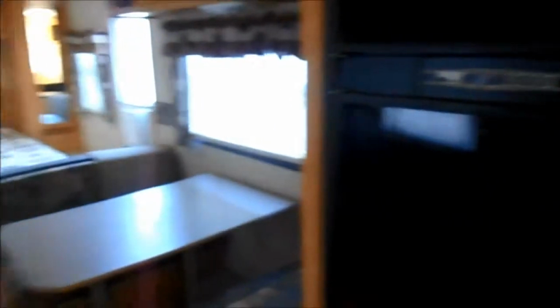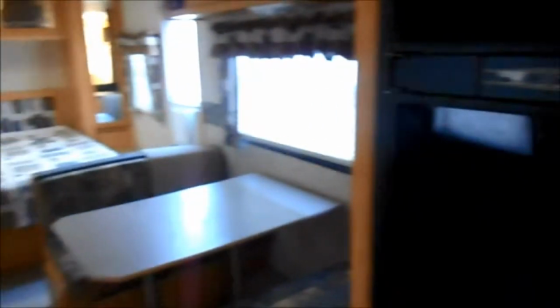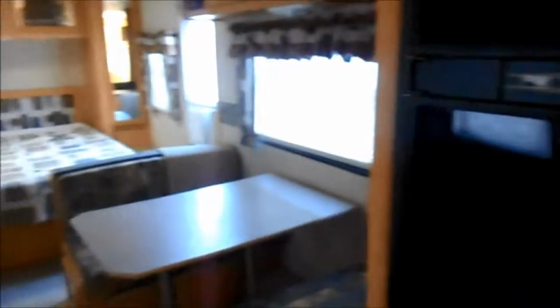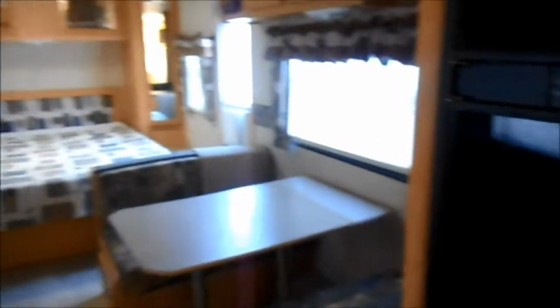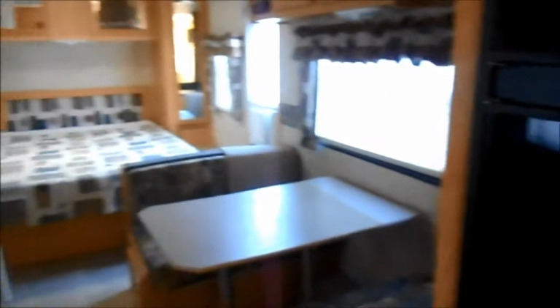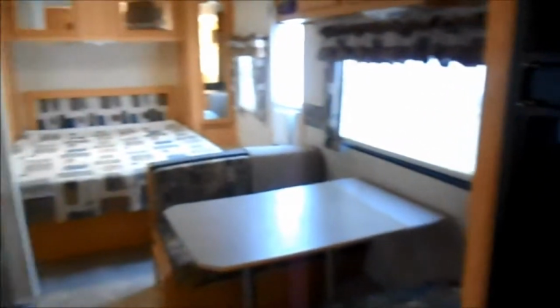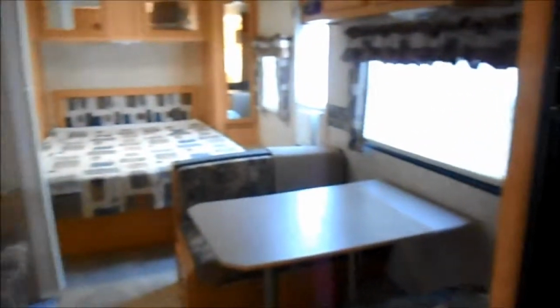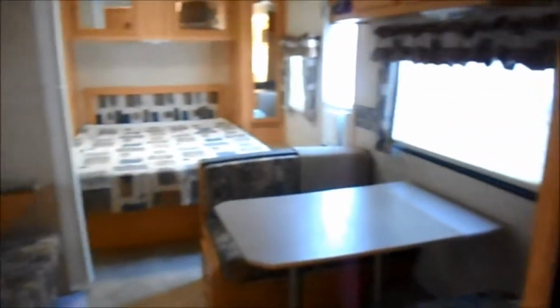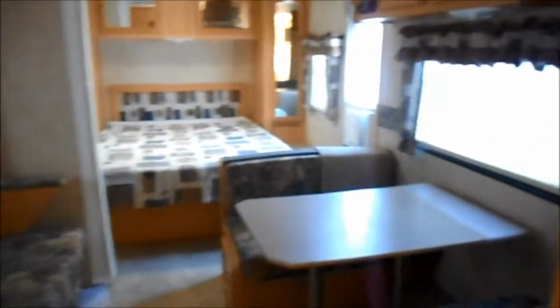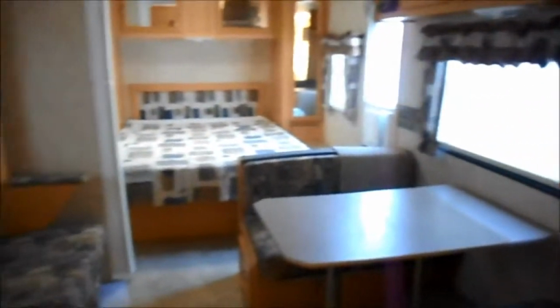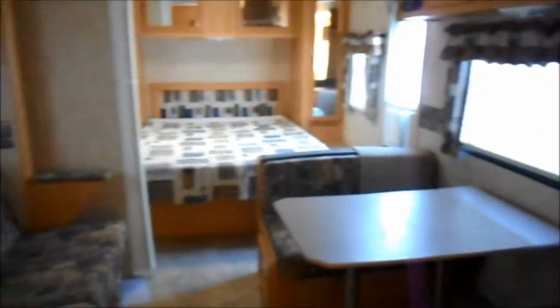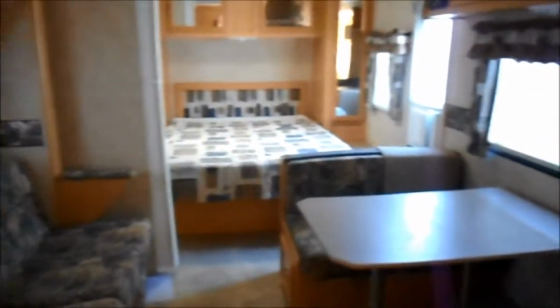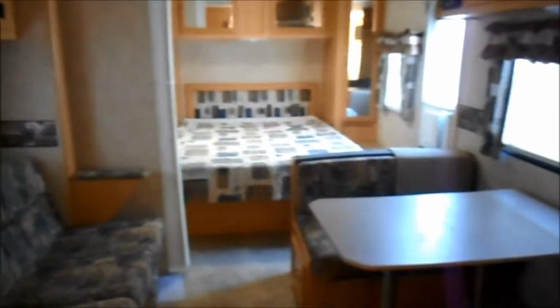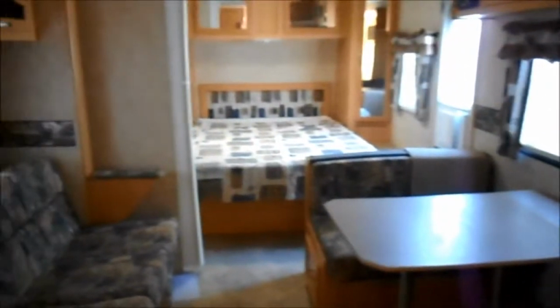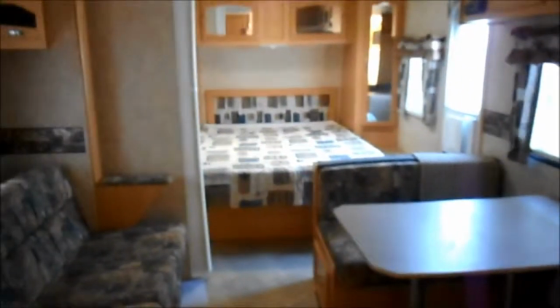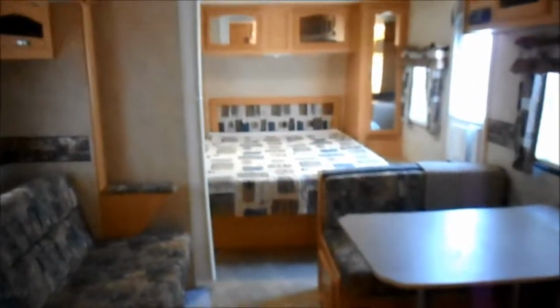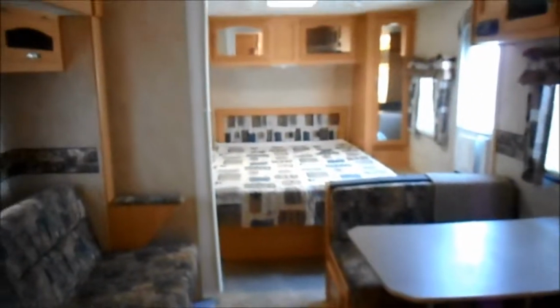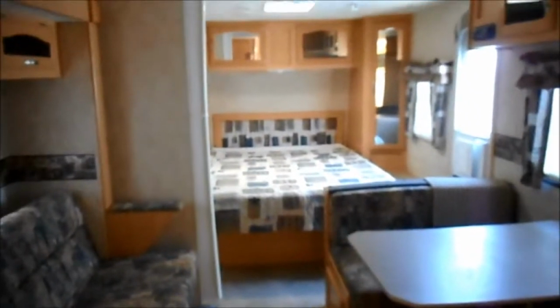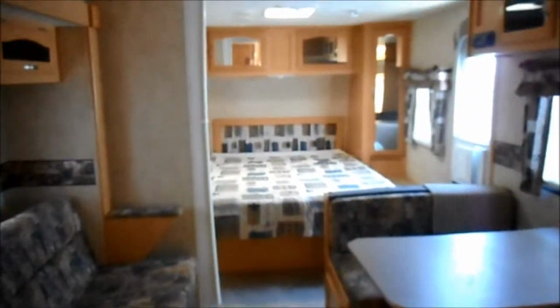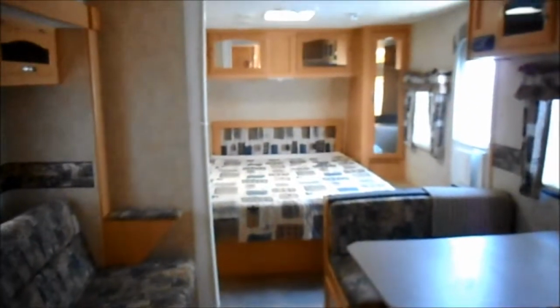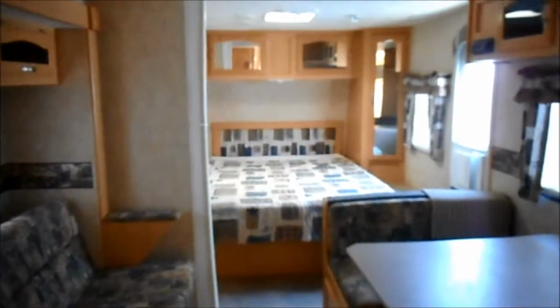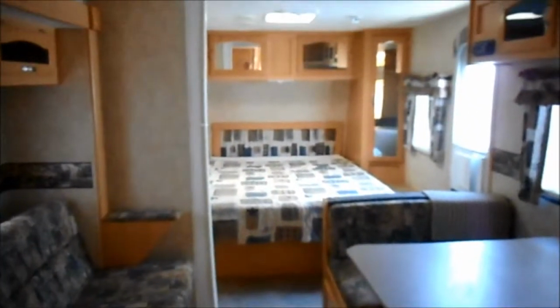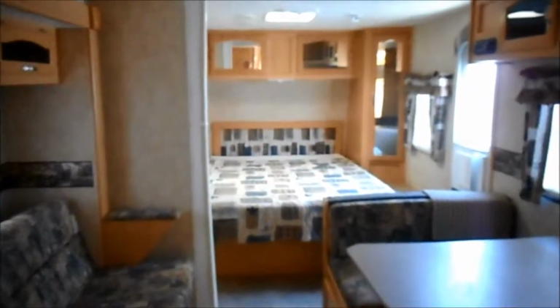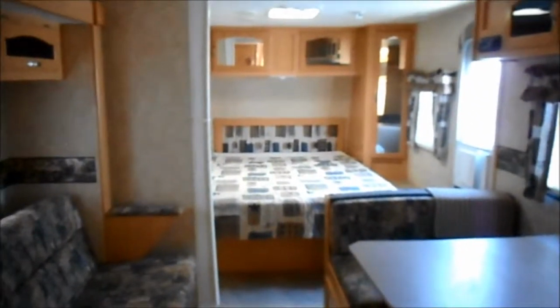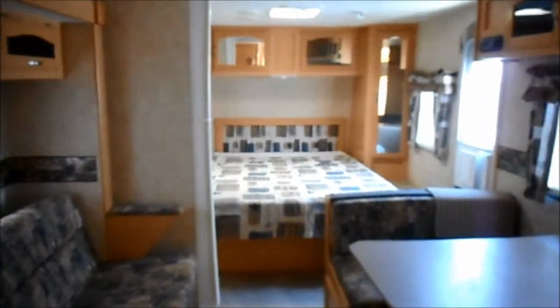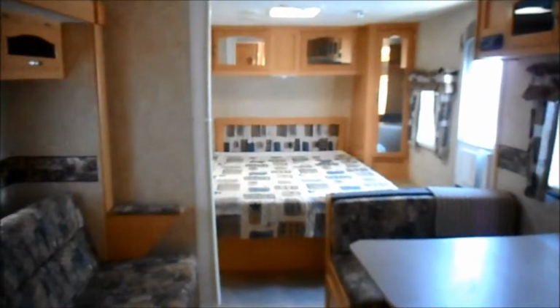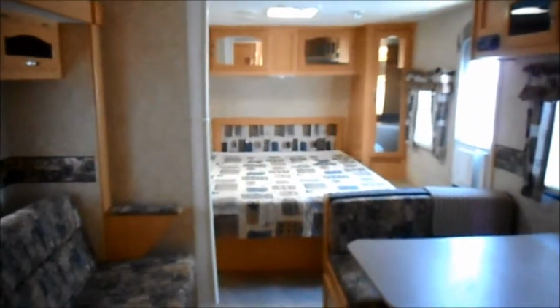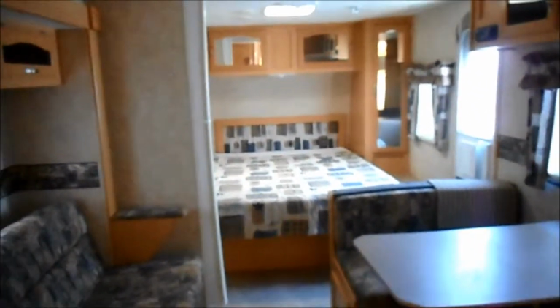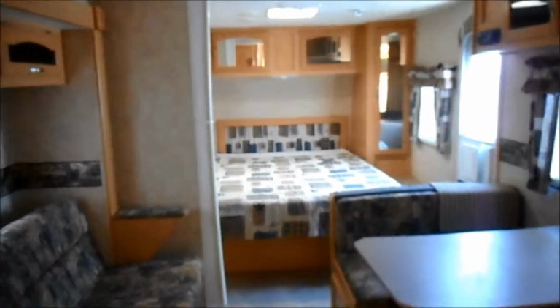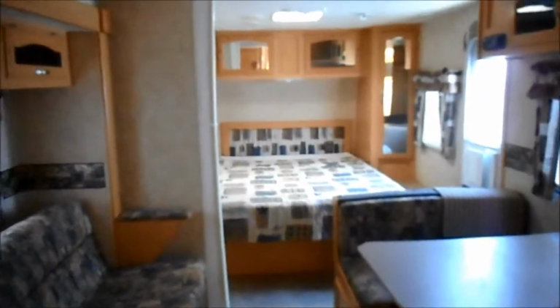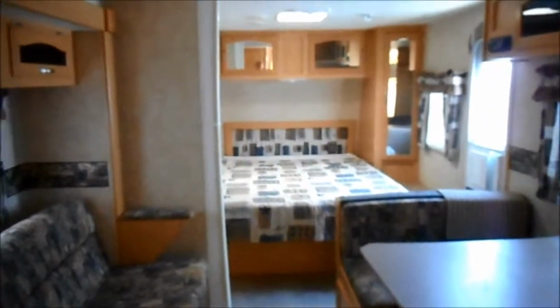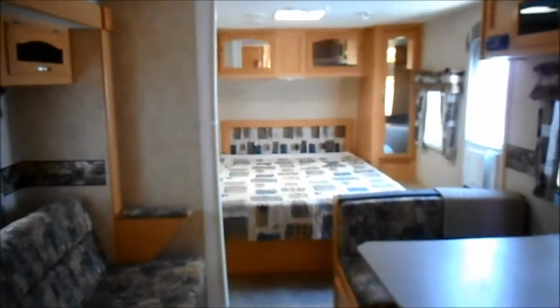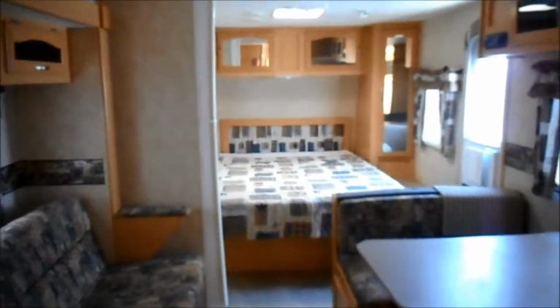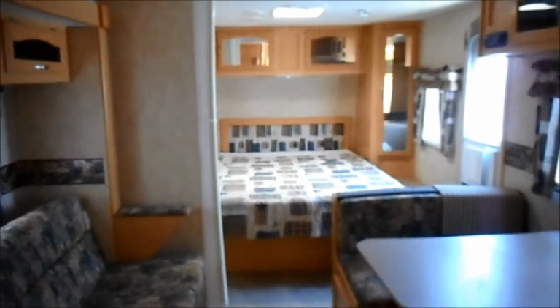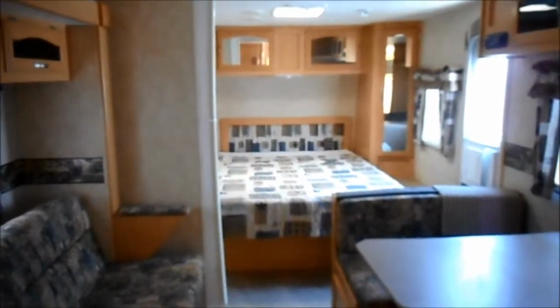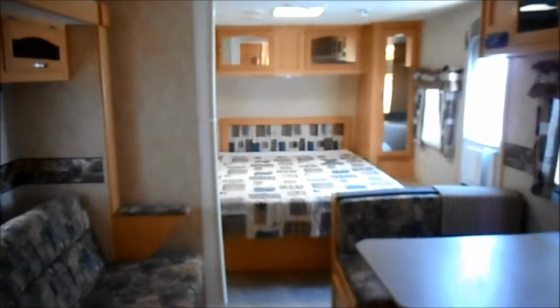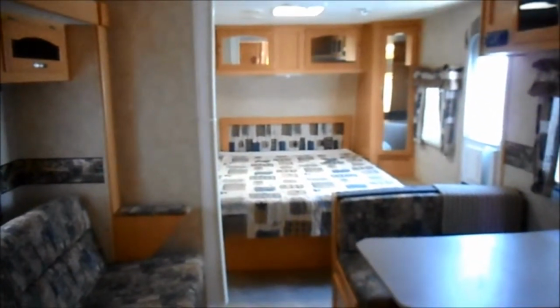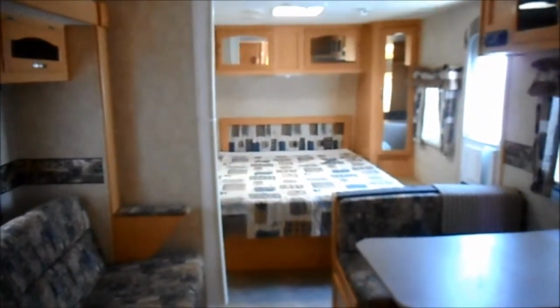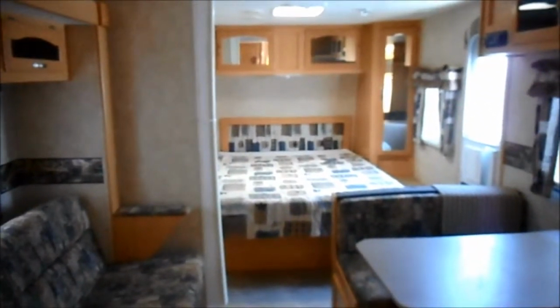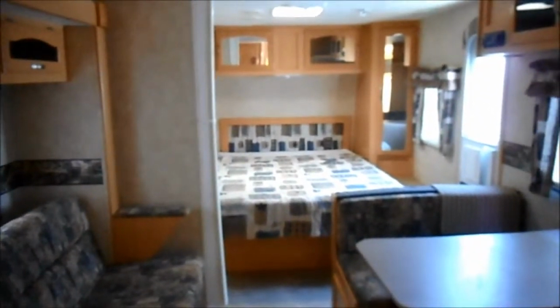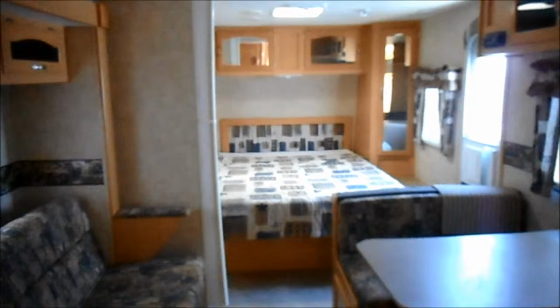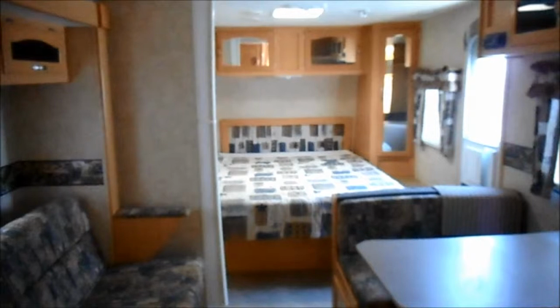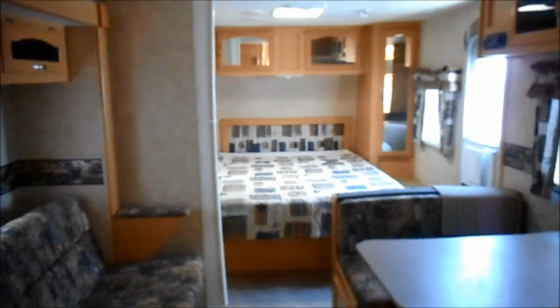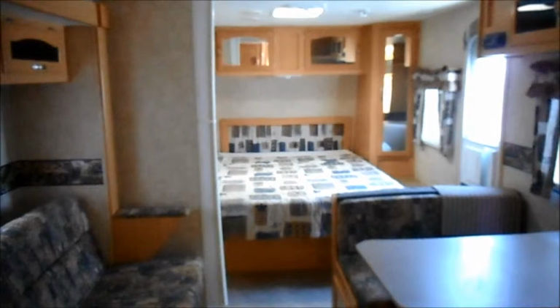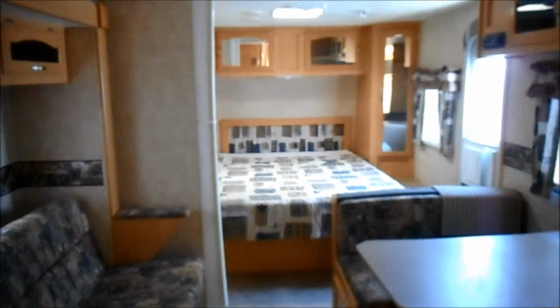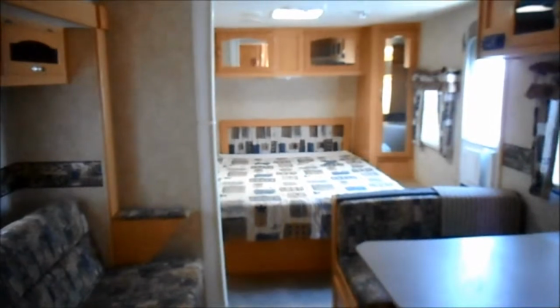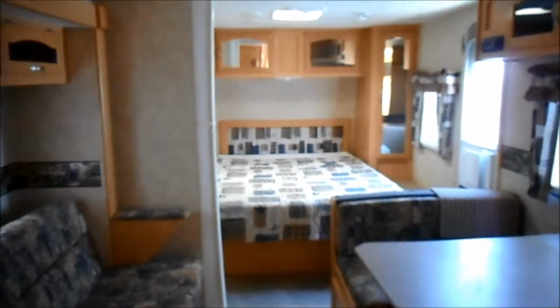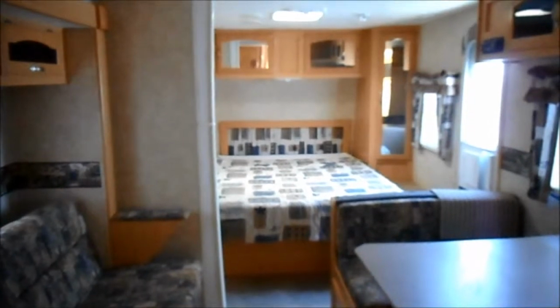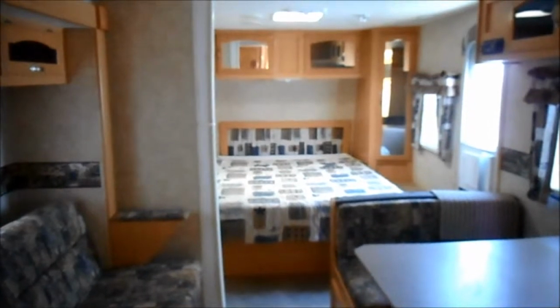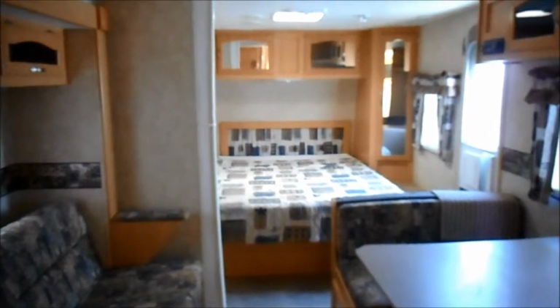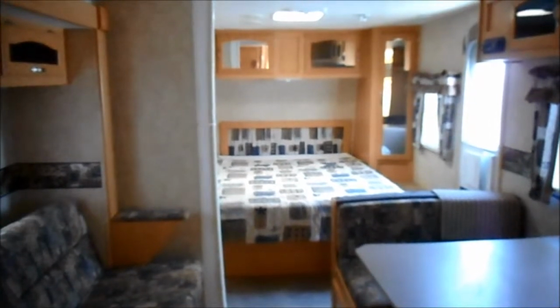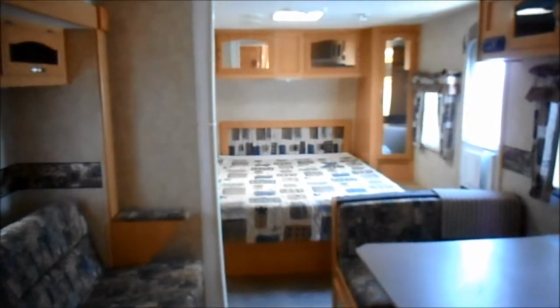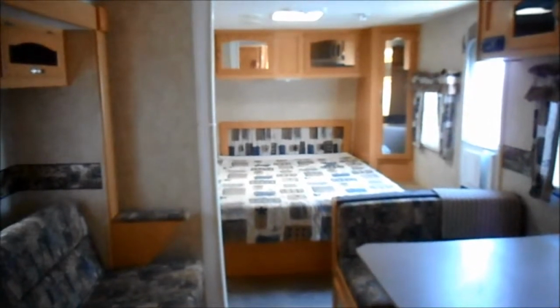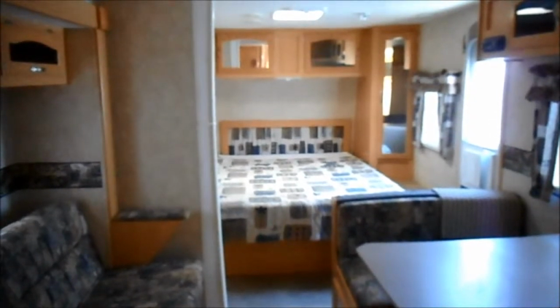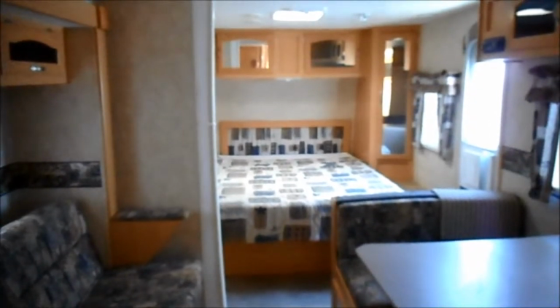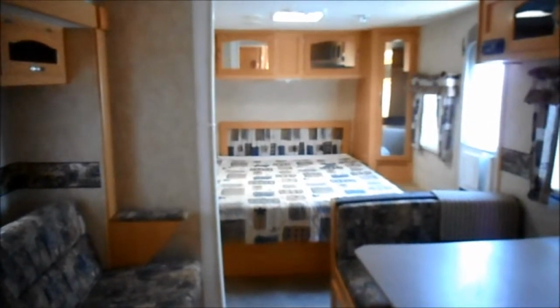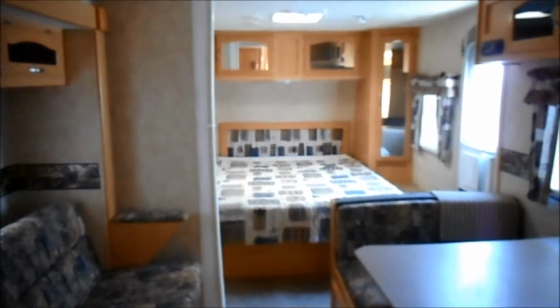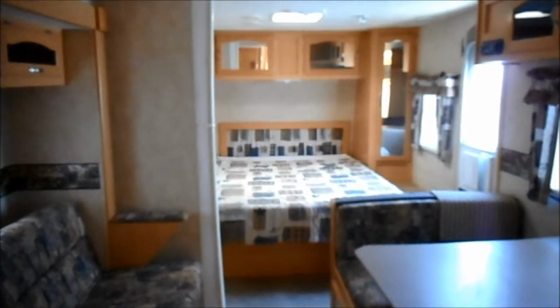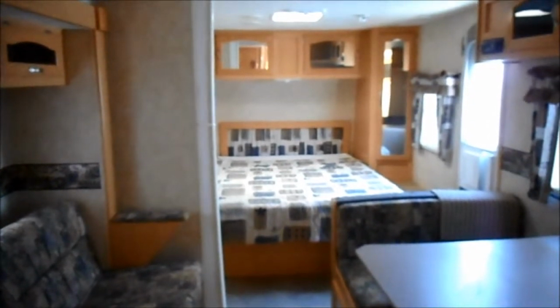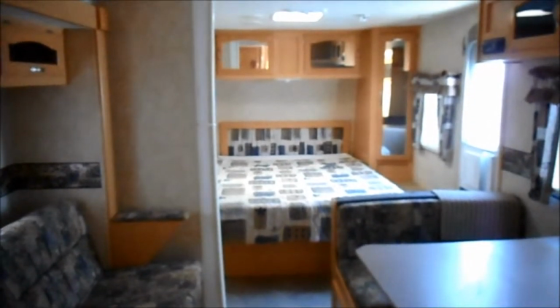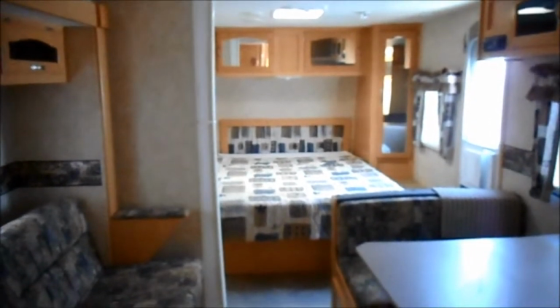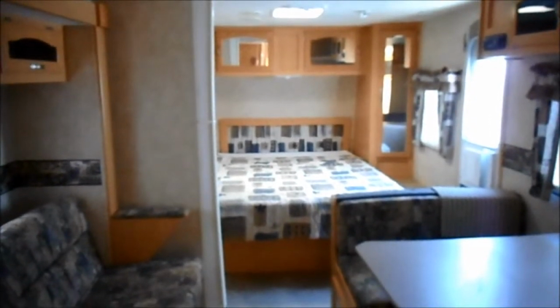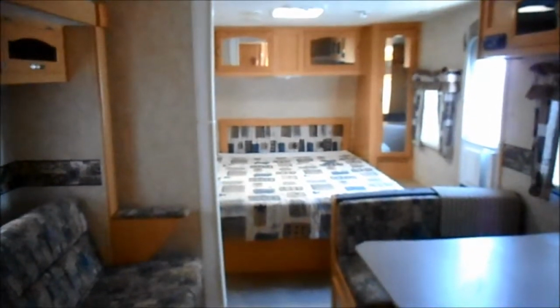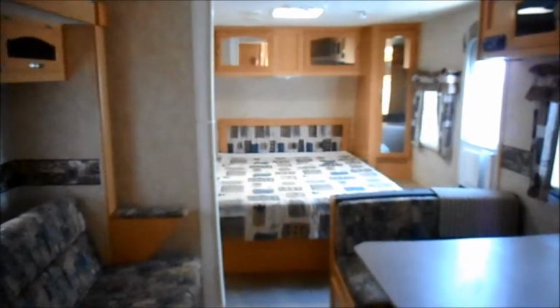Three-way fridge. Just a great layout — lightweight, nice little trailer.